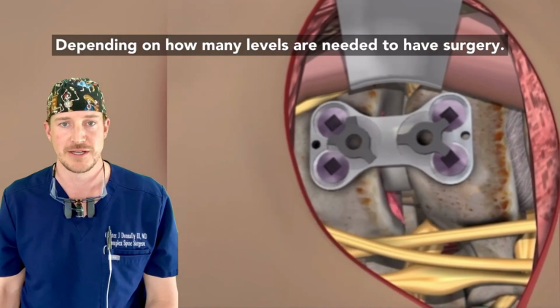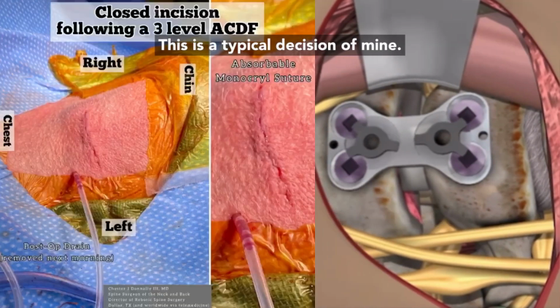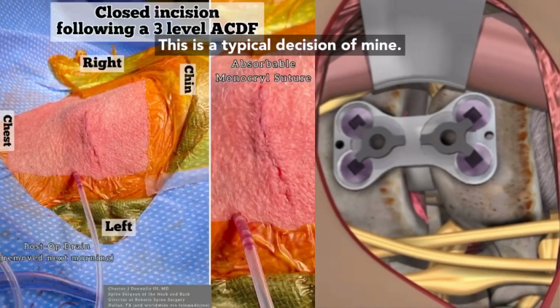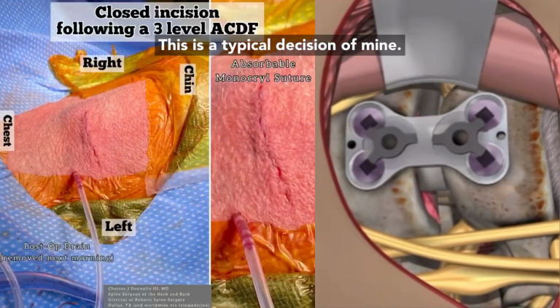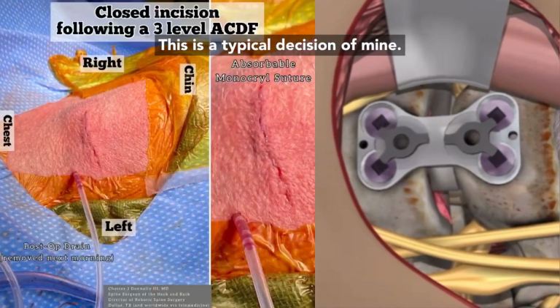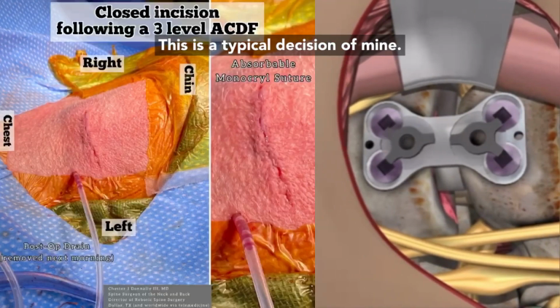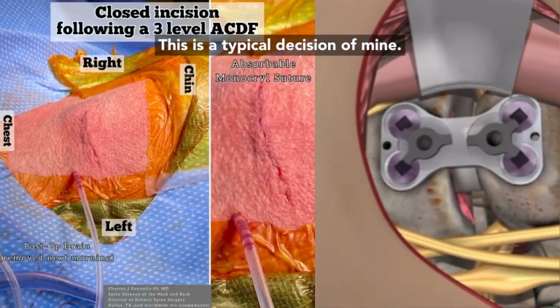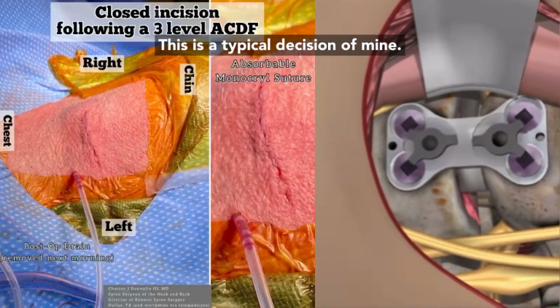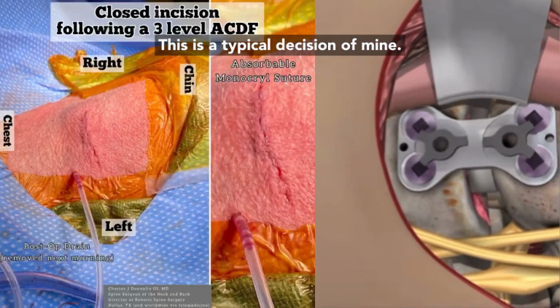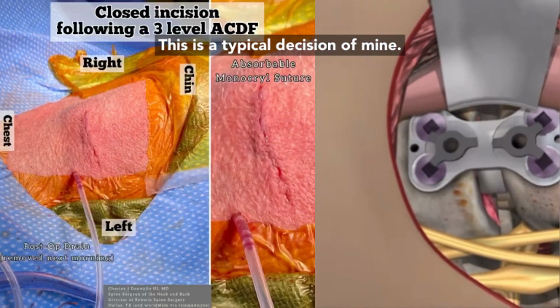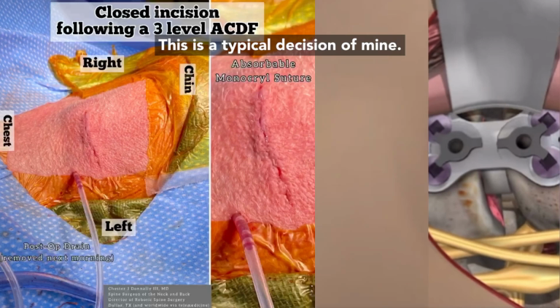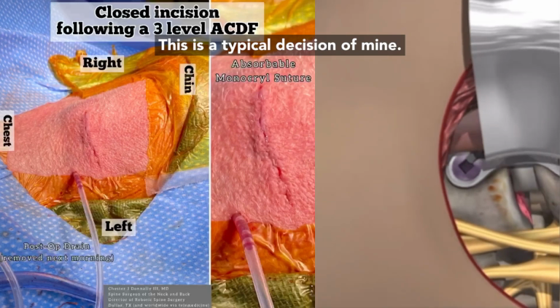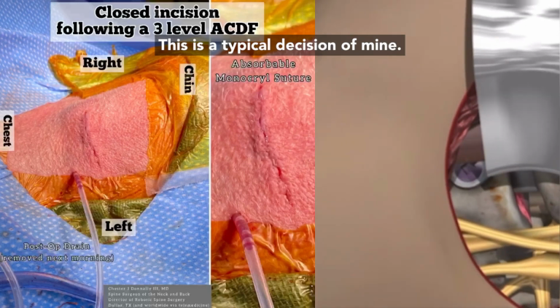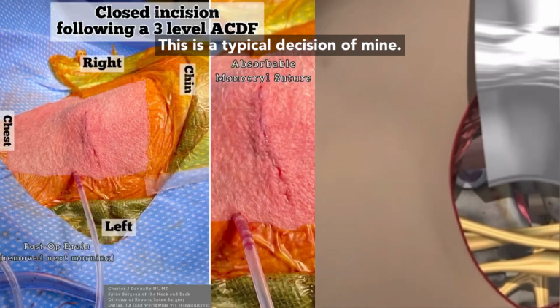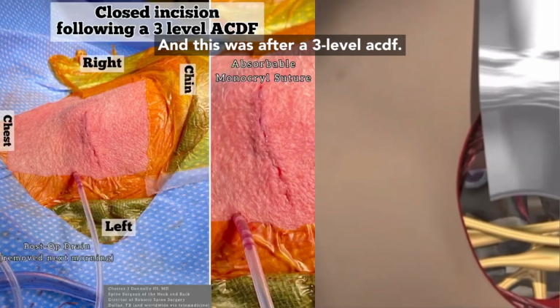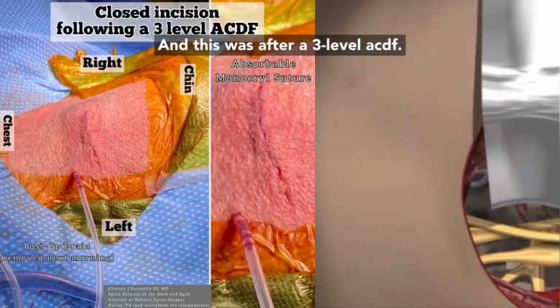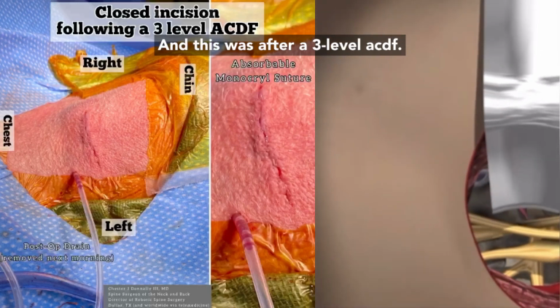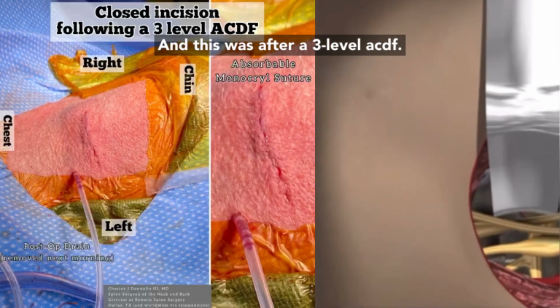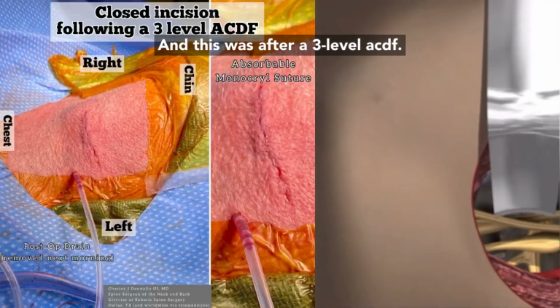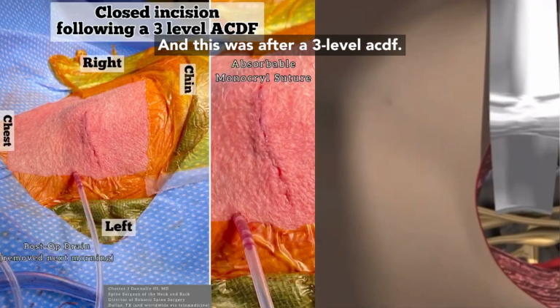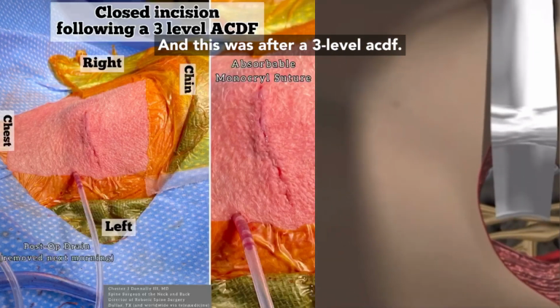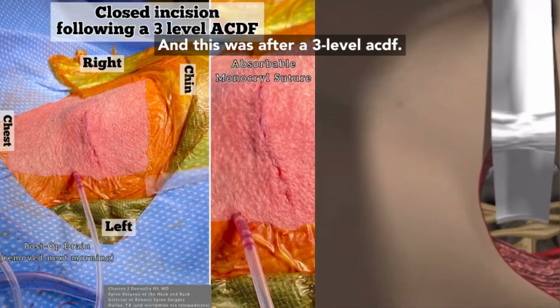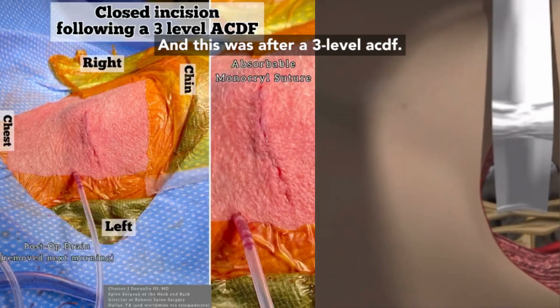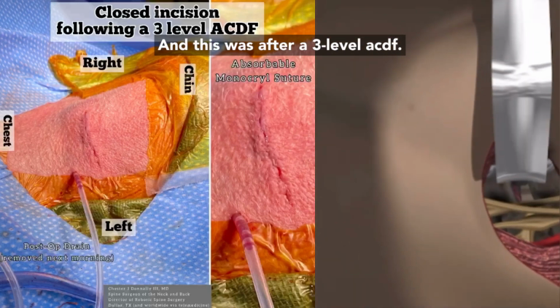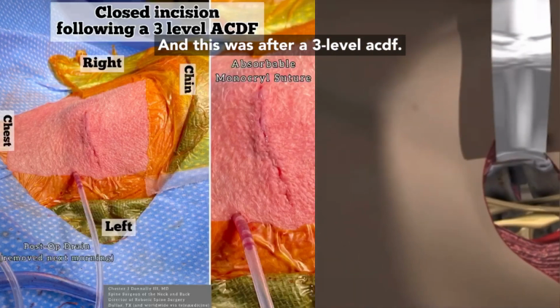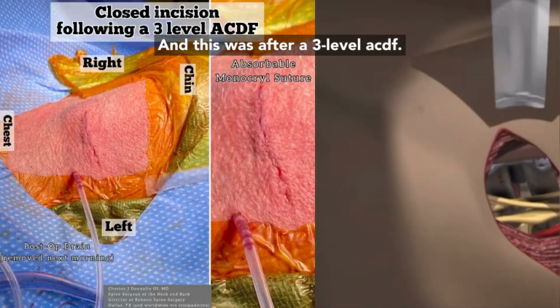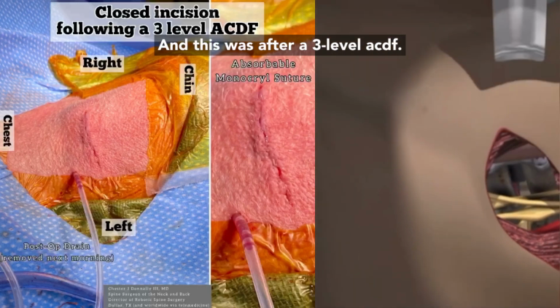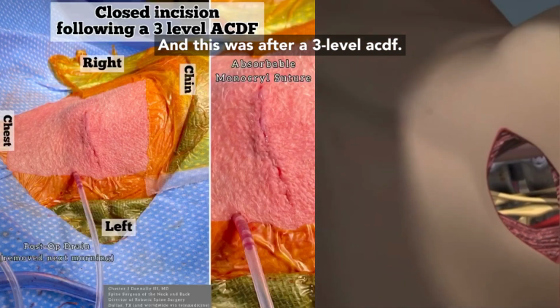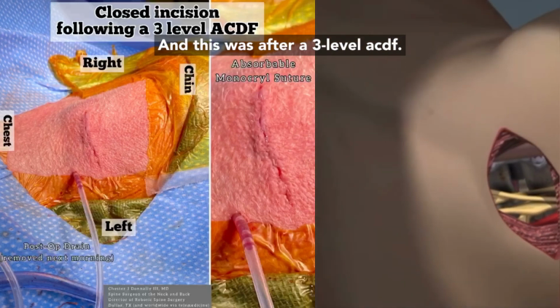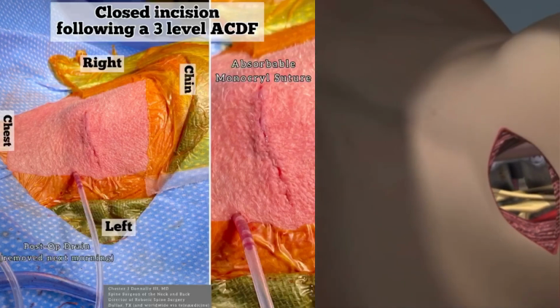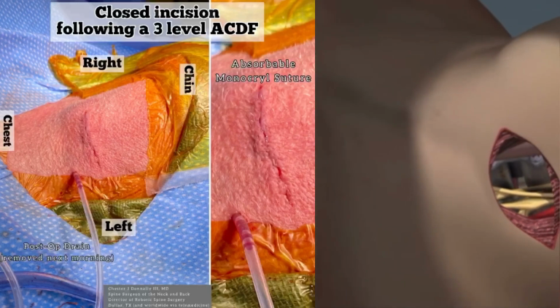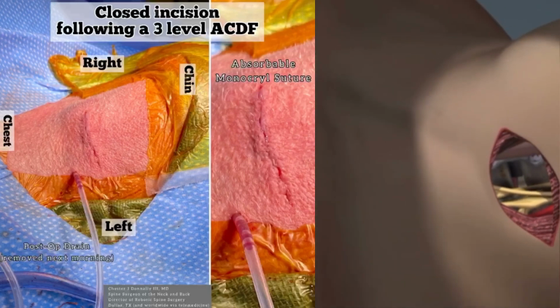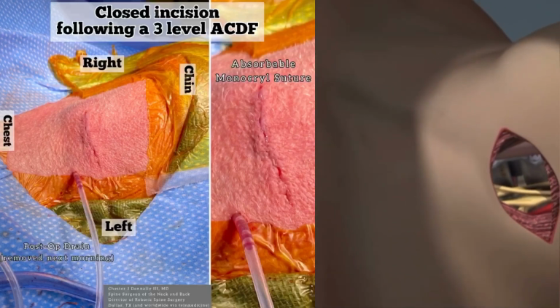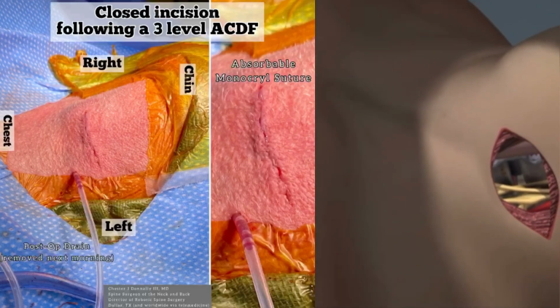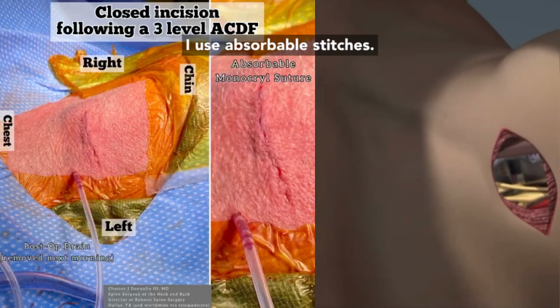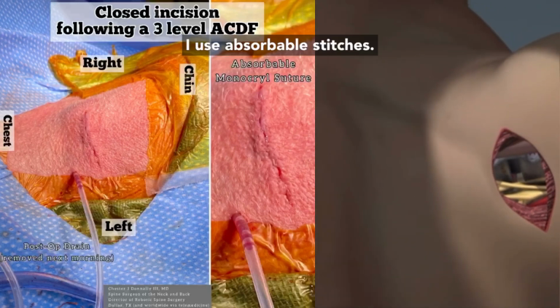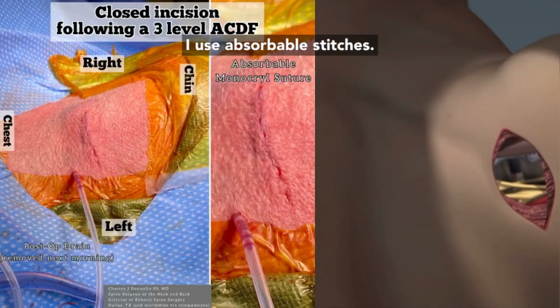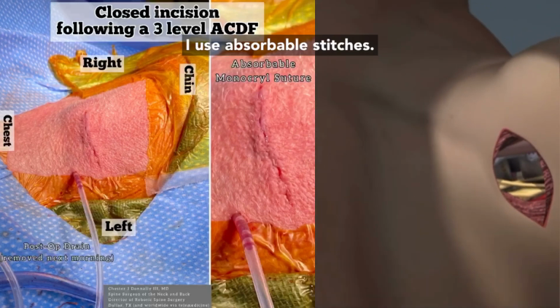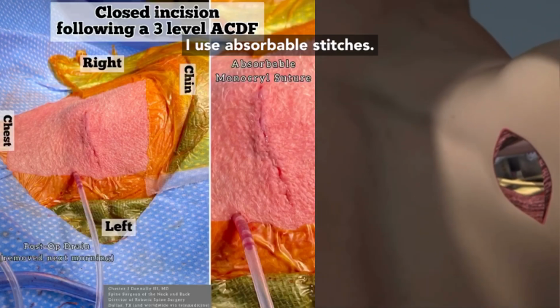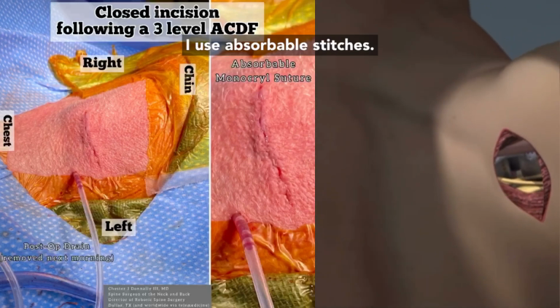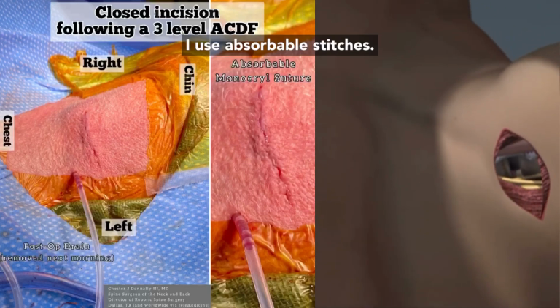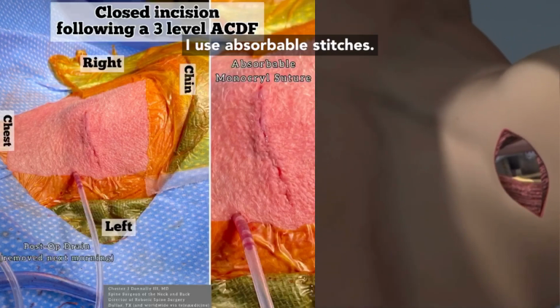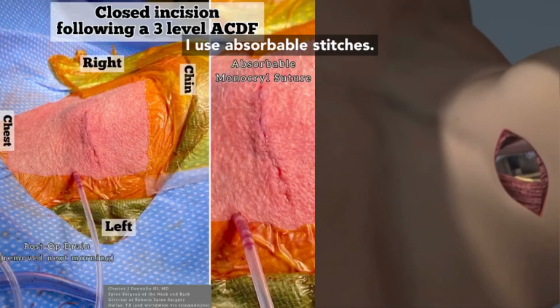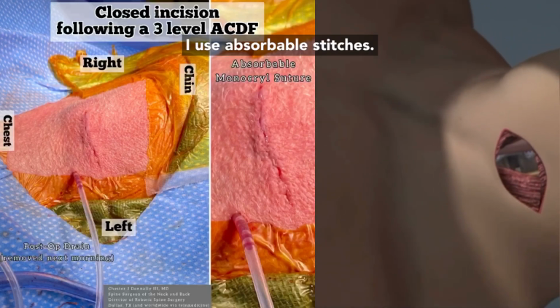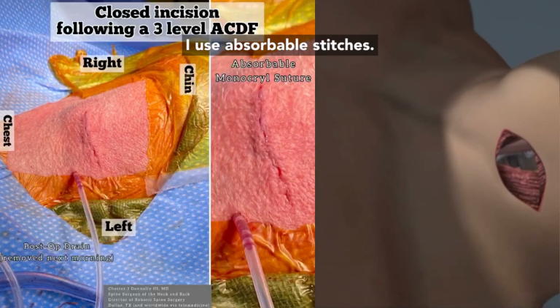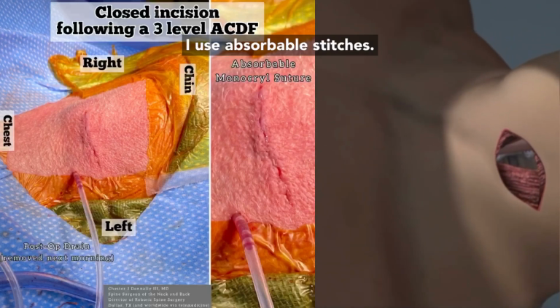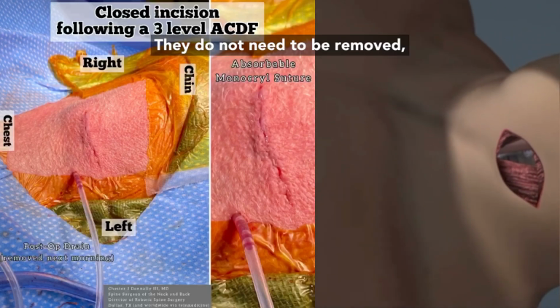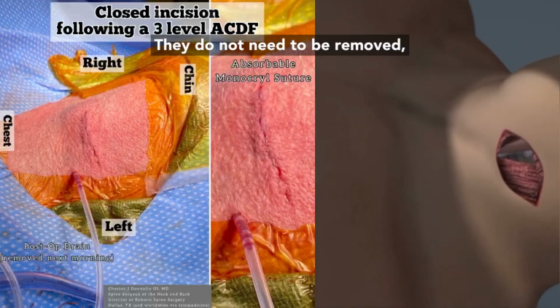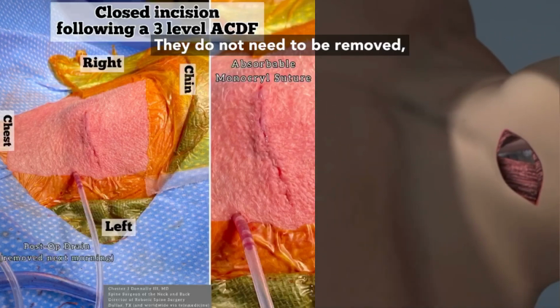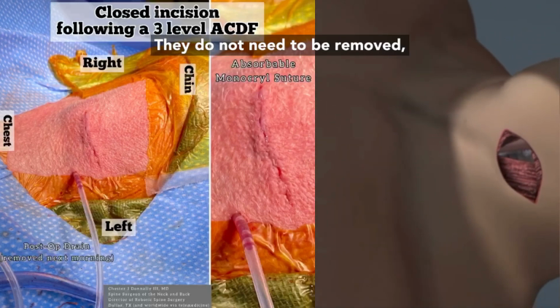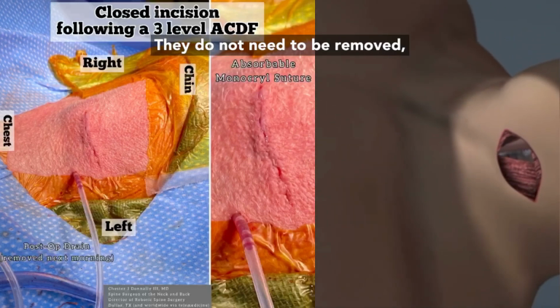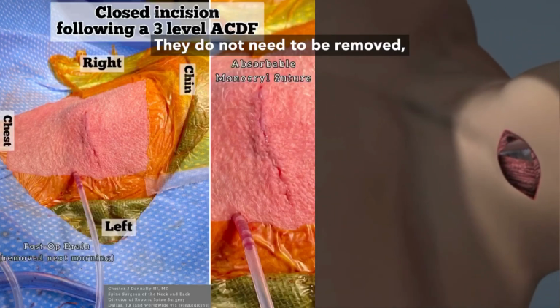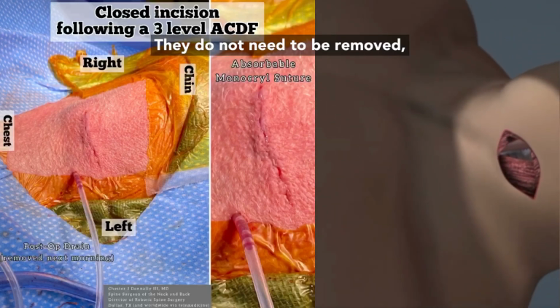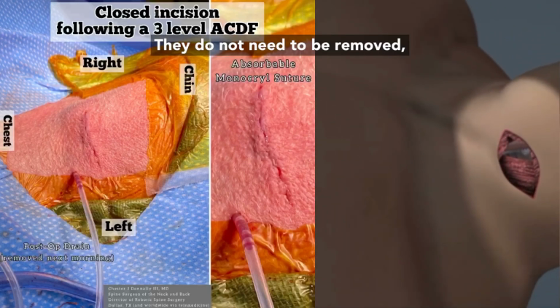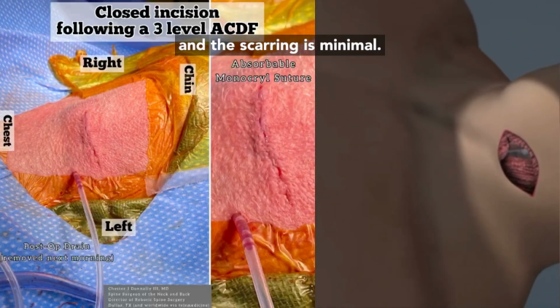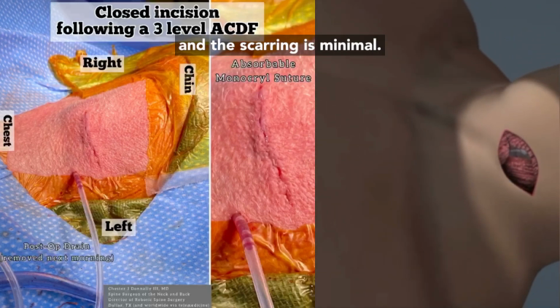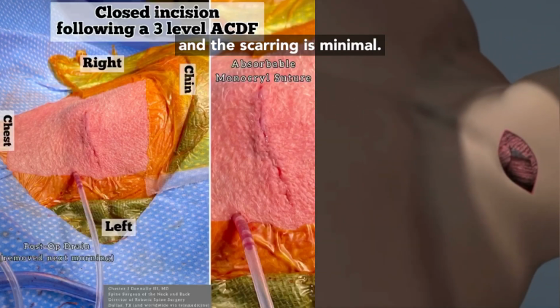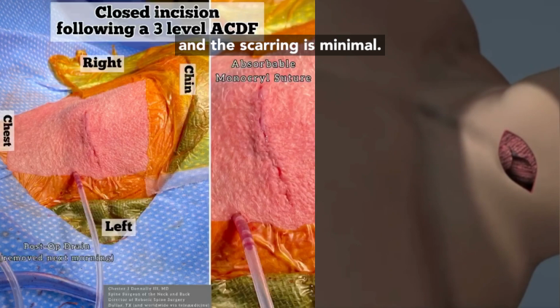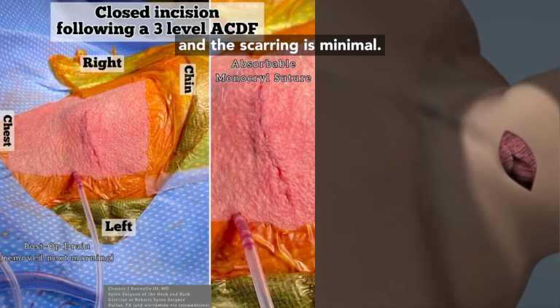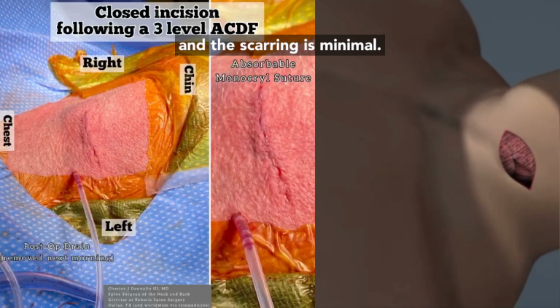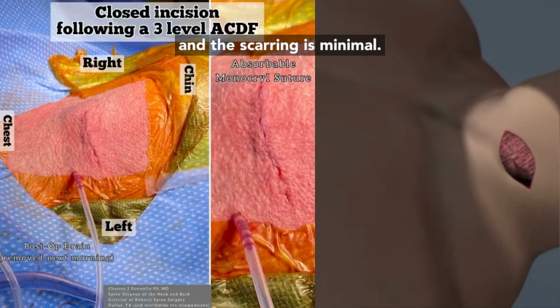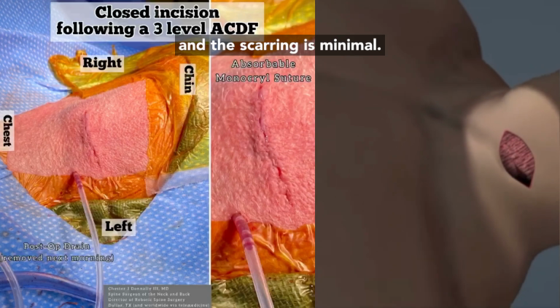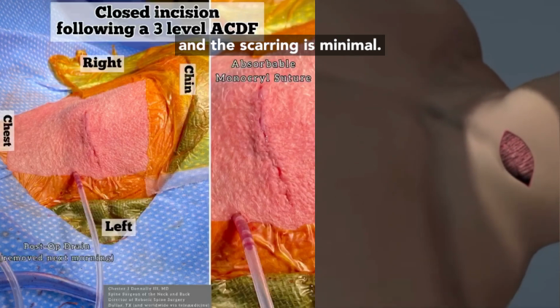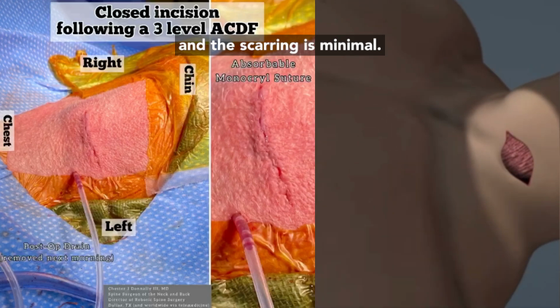This is a typical incision of mine, and this was after a three-level ACDF. I use absorbable stitches — they do not need to be removed and scarring is minimal.